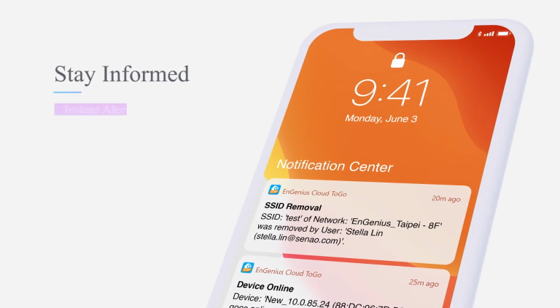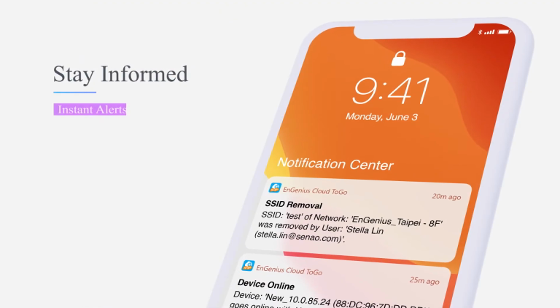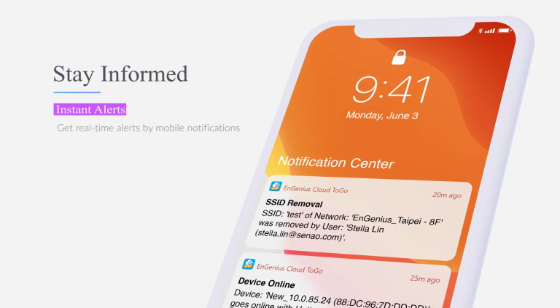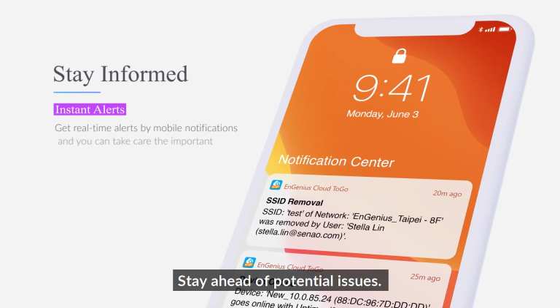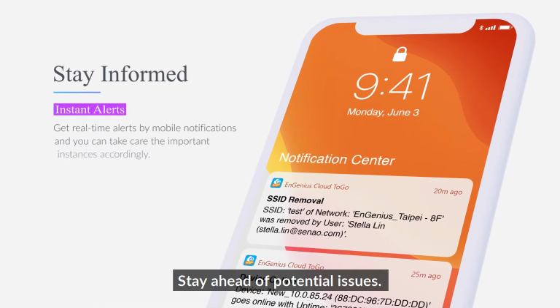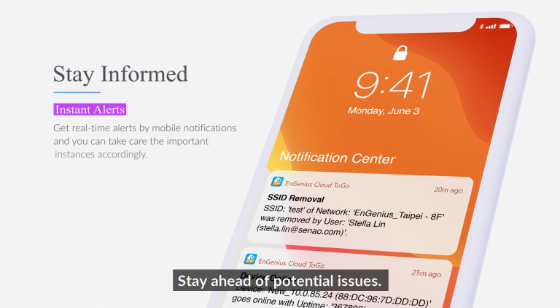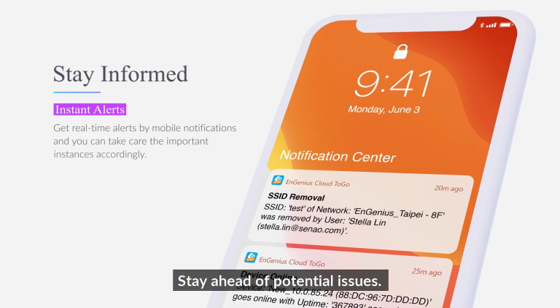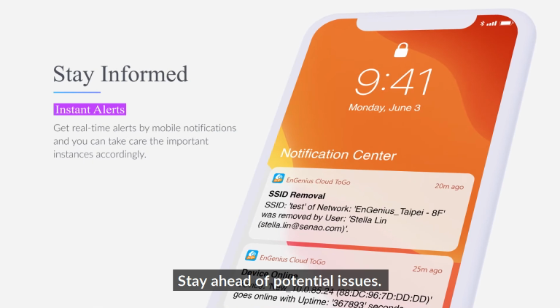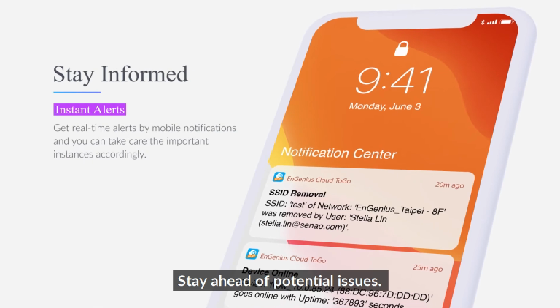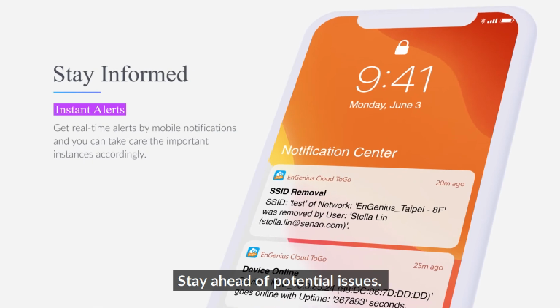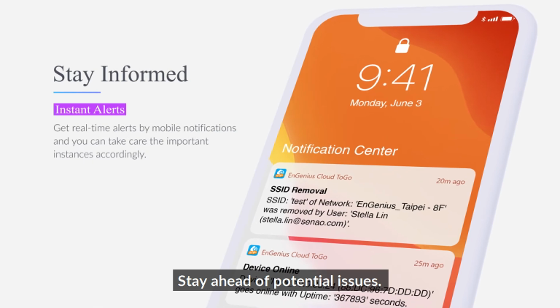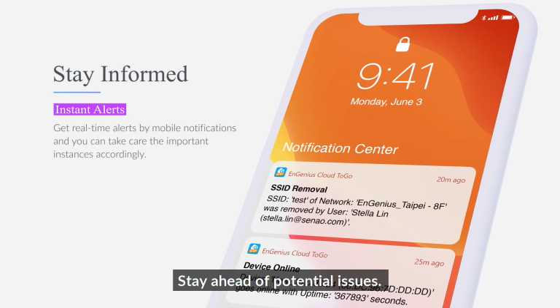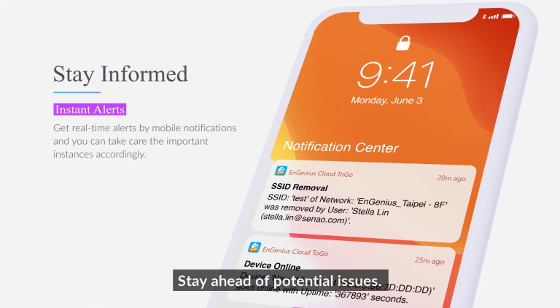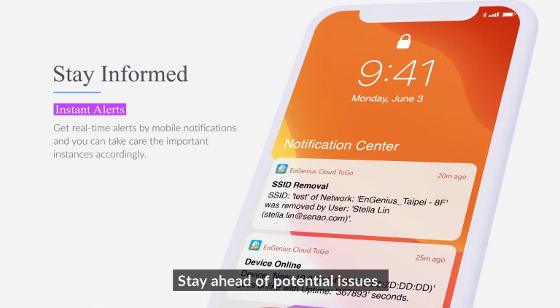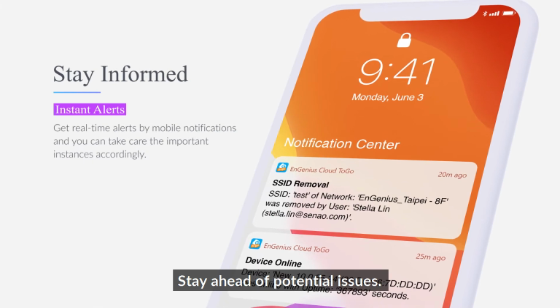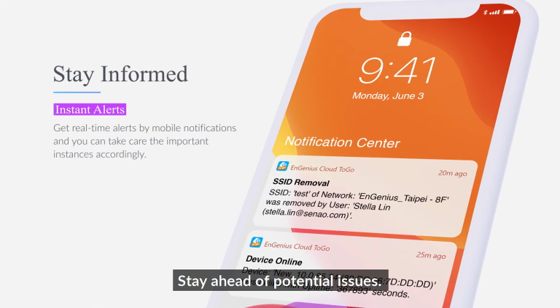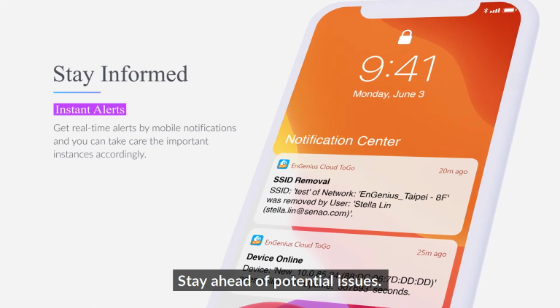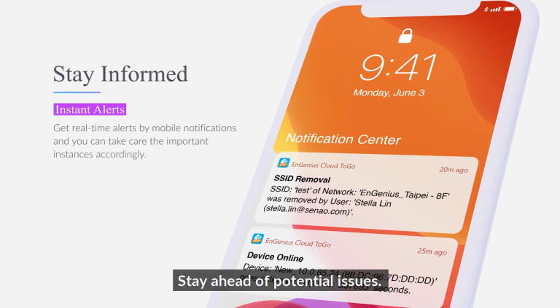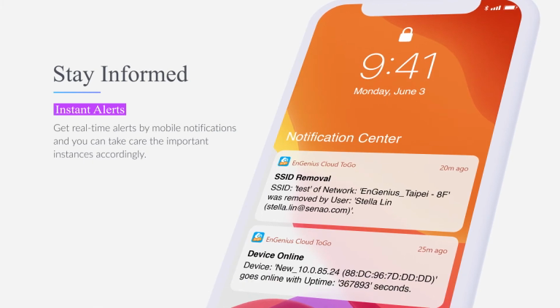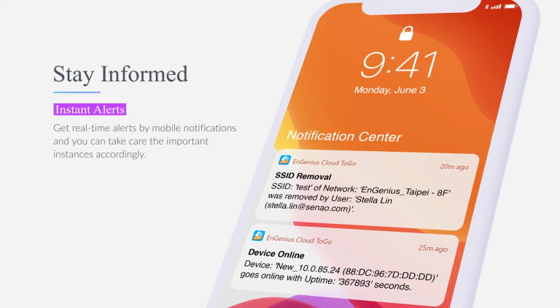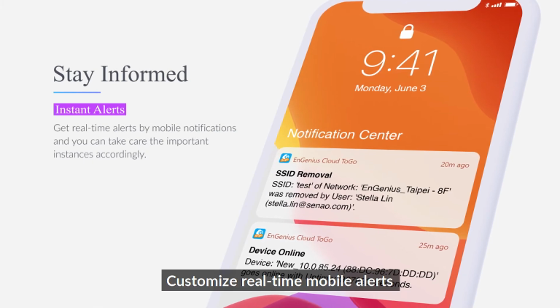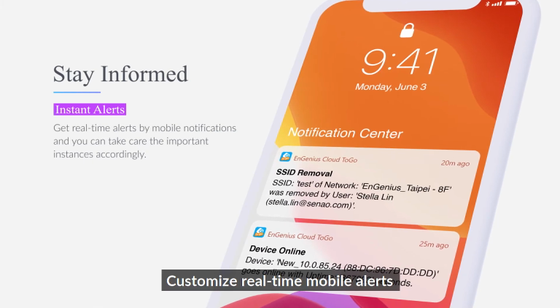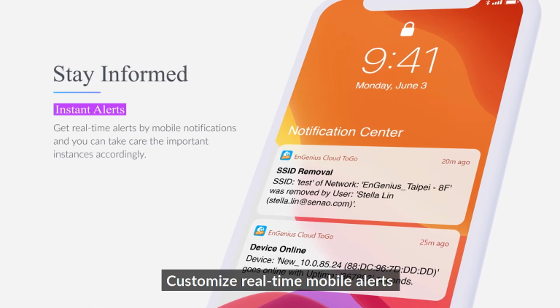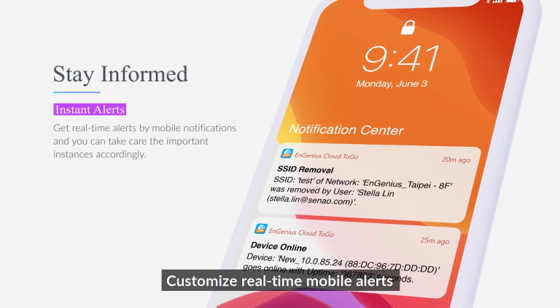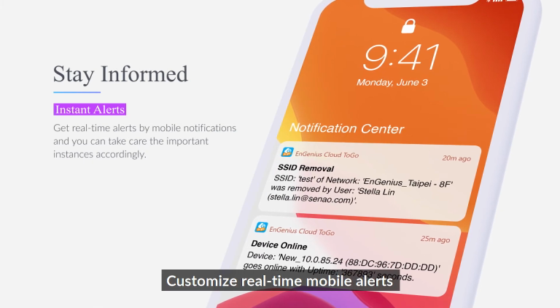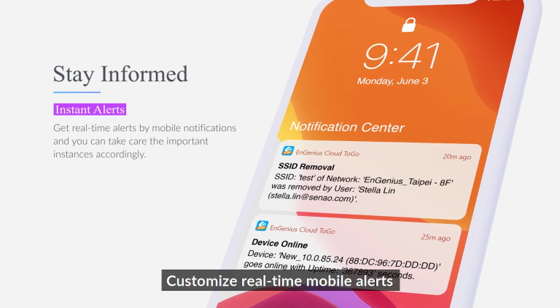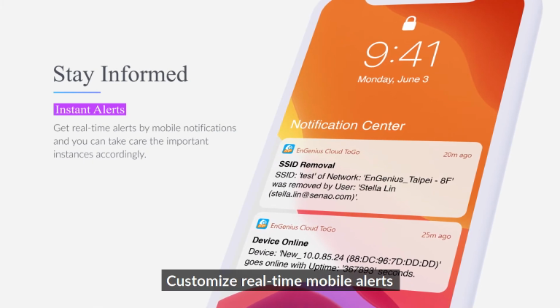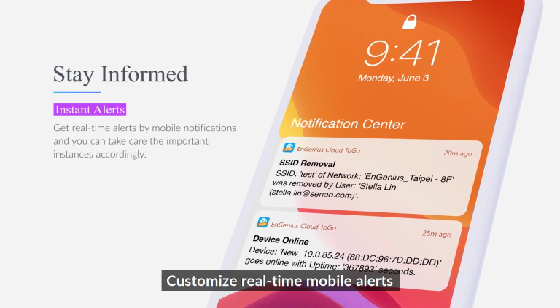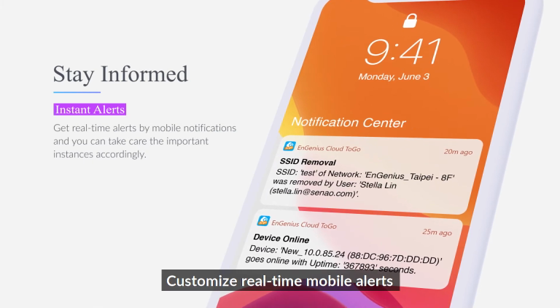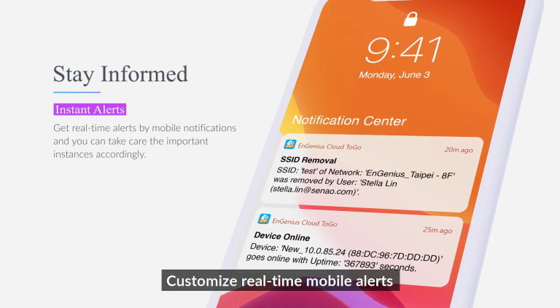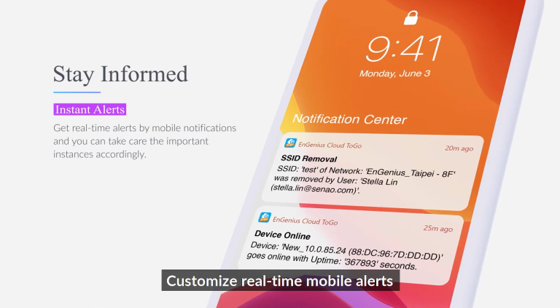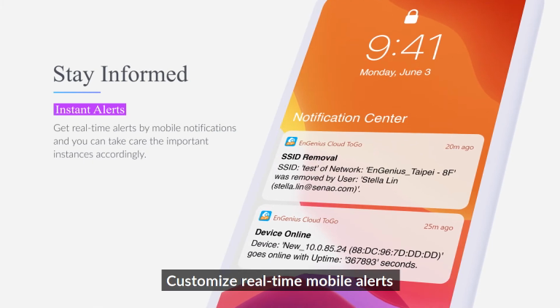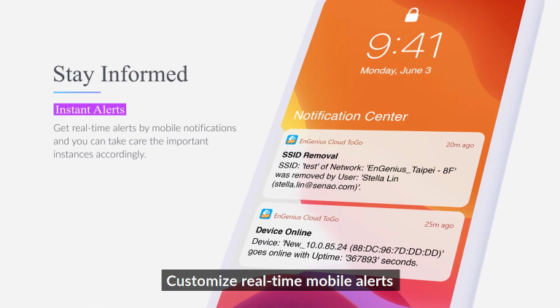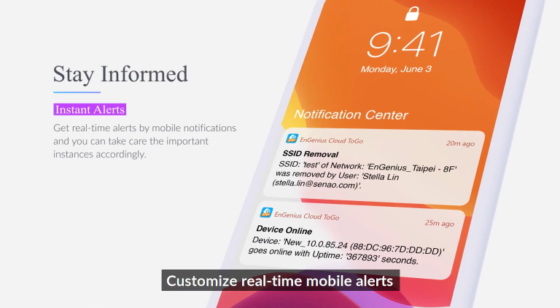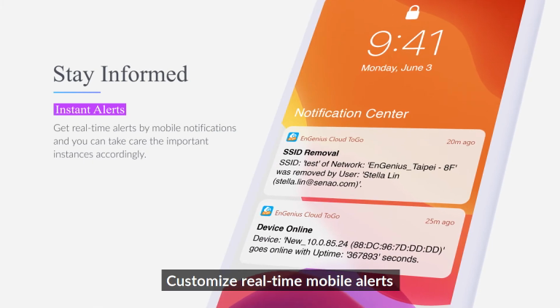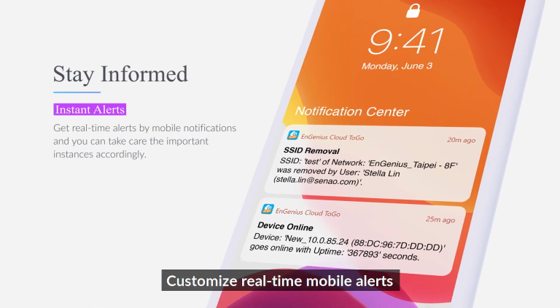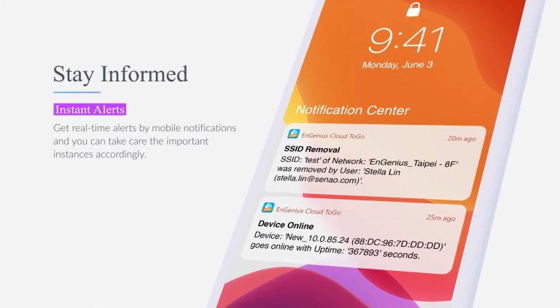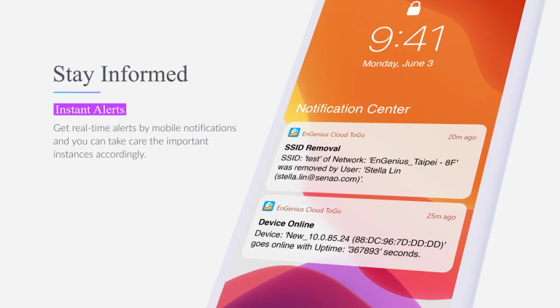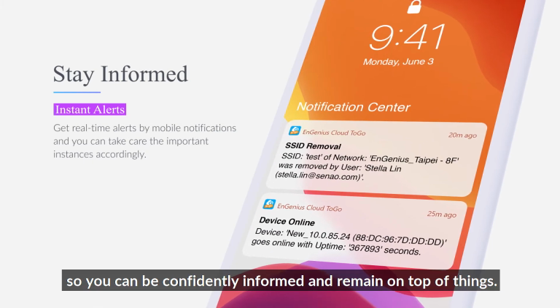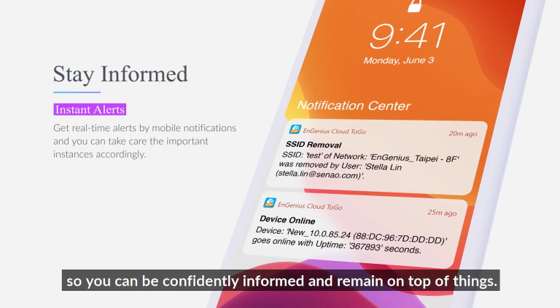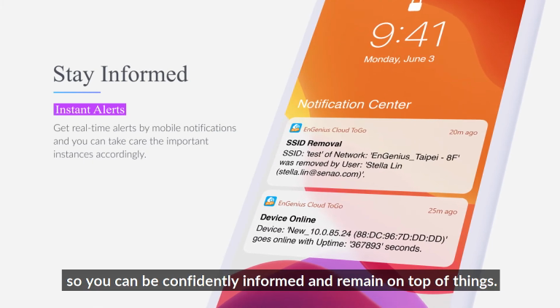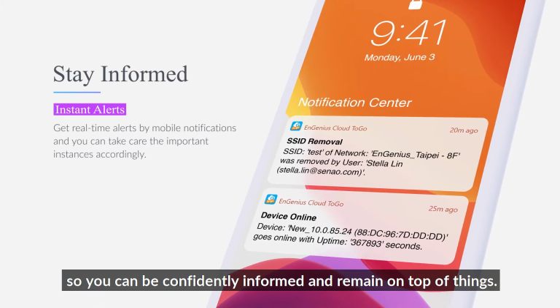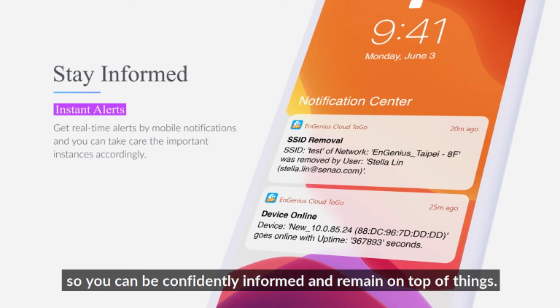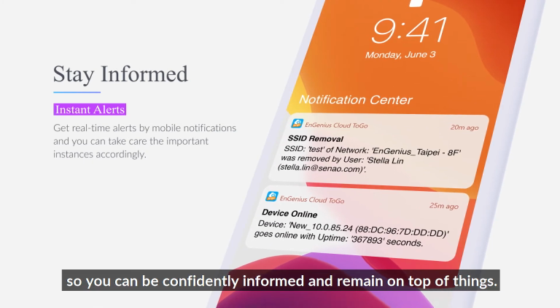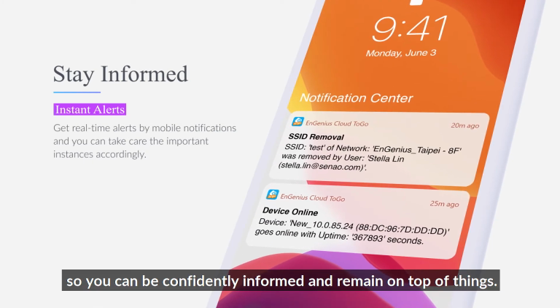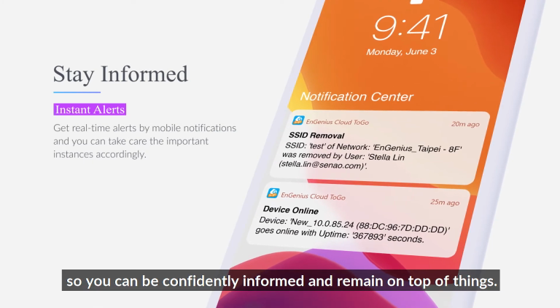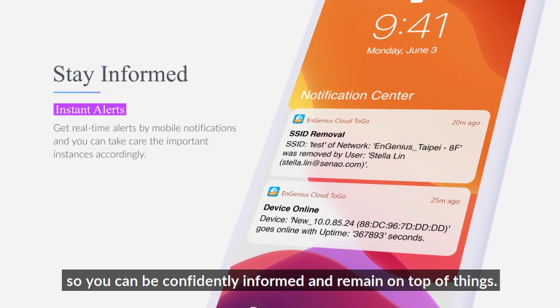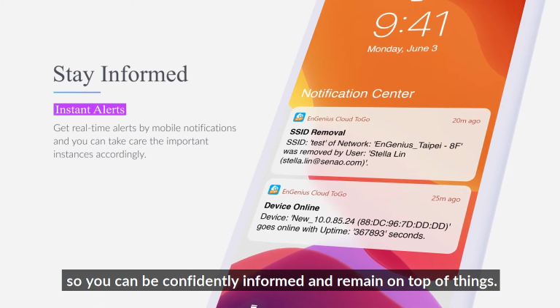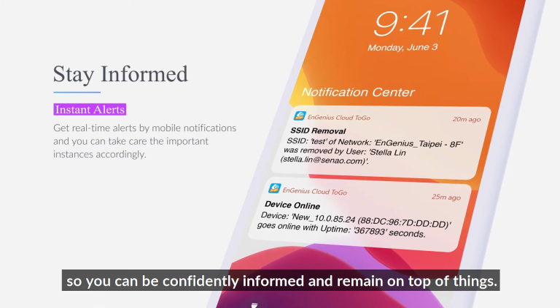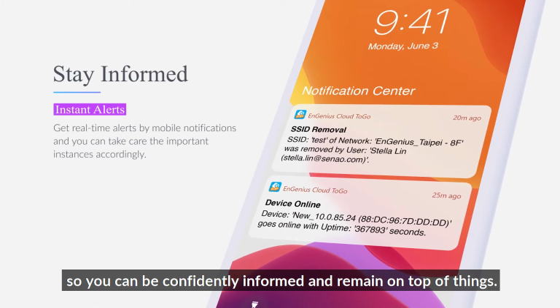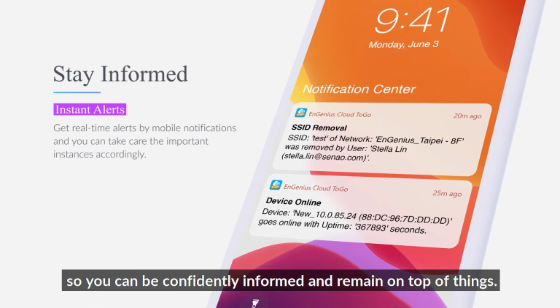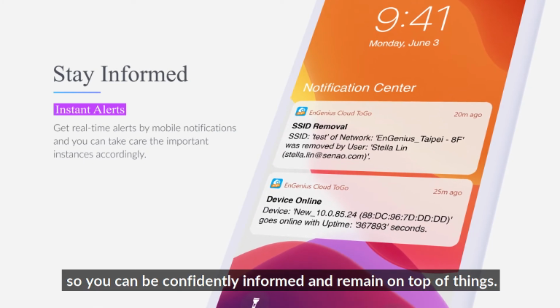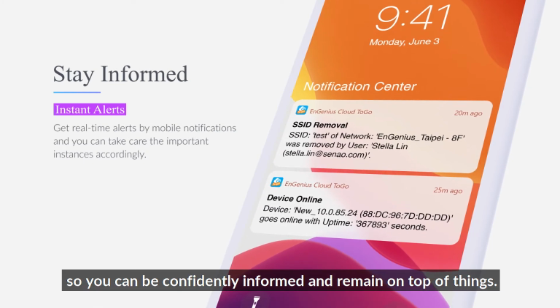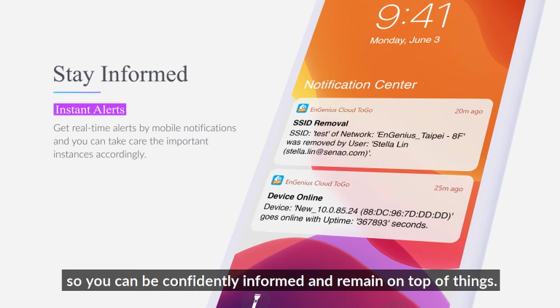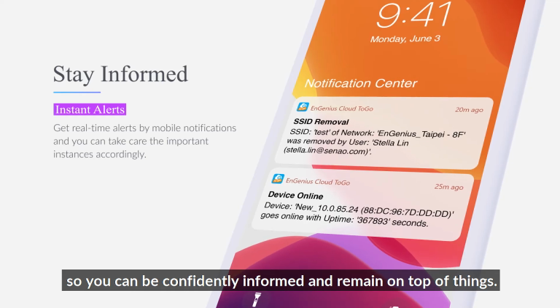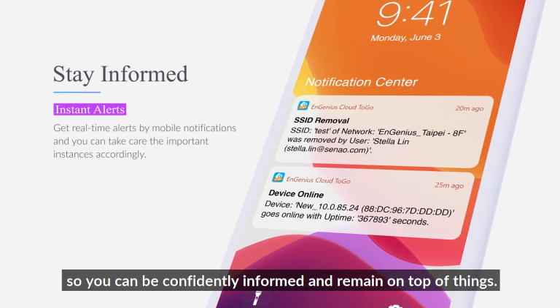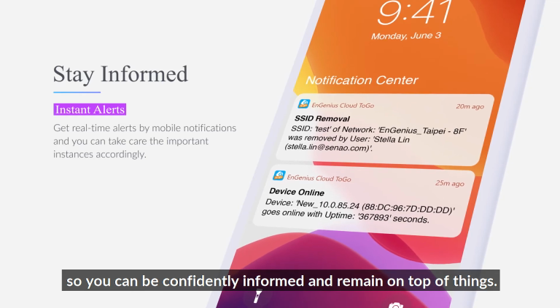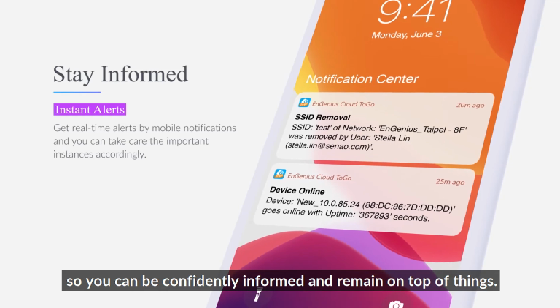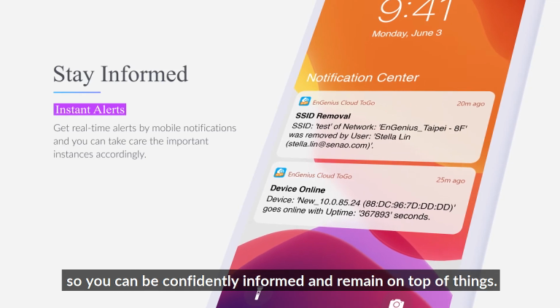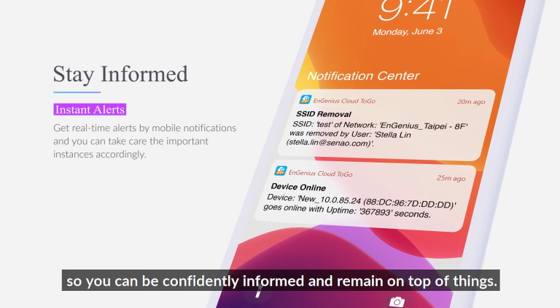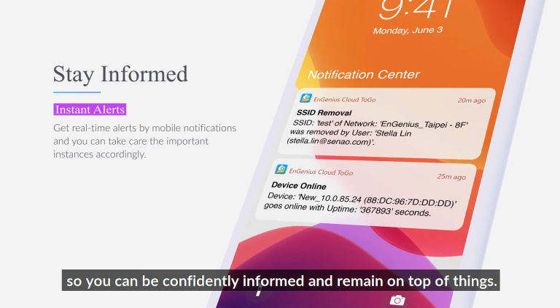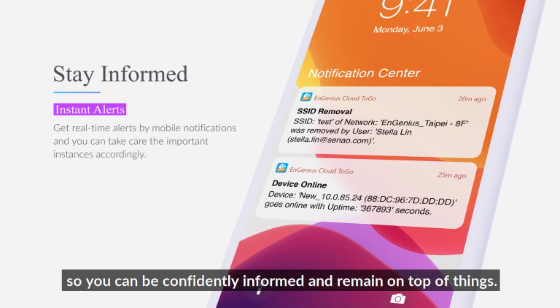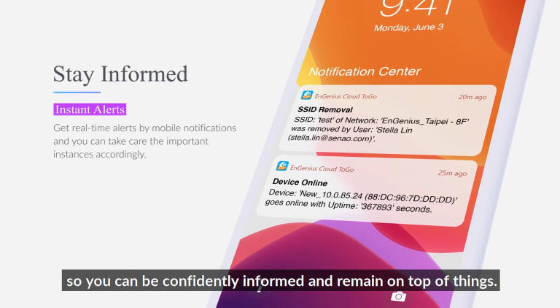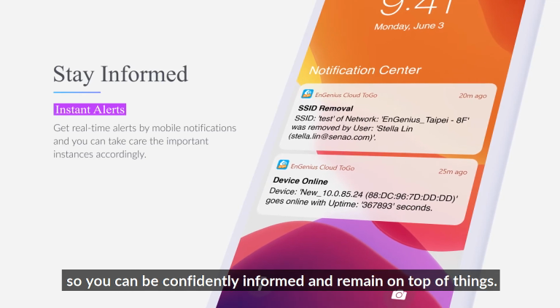Stay ahead of potential issues. Customize real-time mobile alerts so you can be confidently informed and remain on top of things.